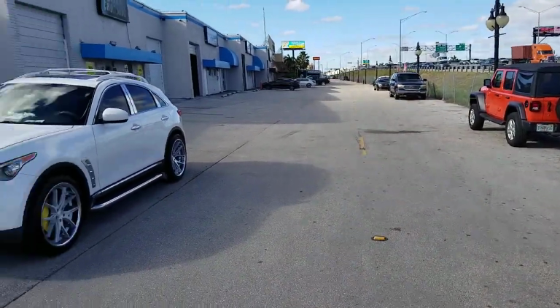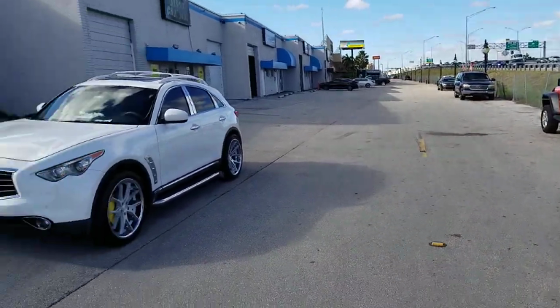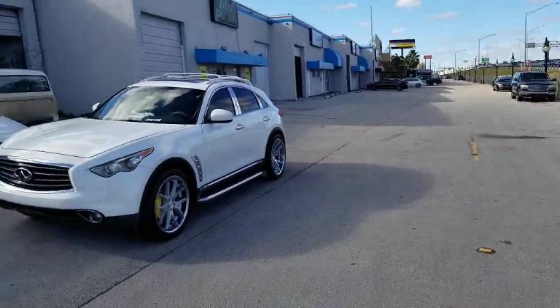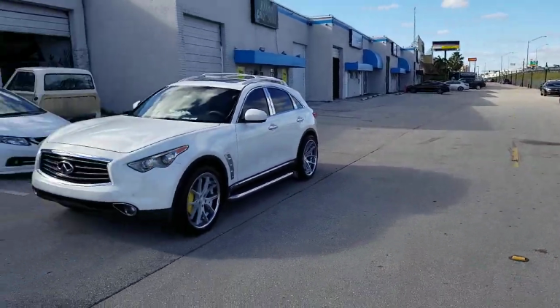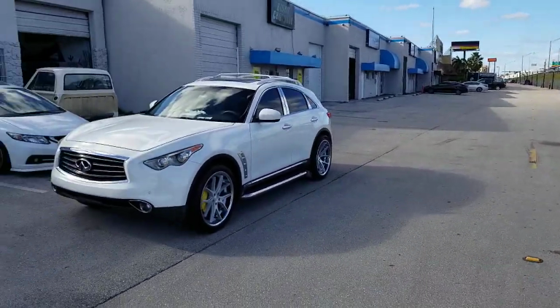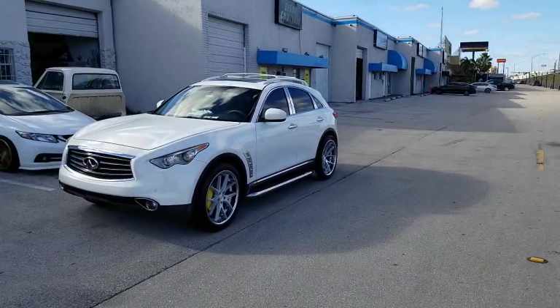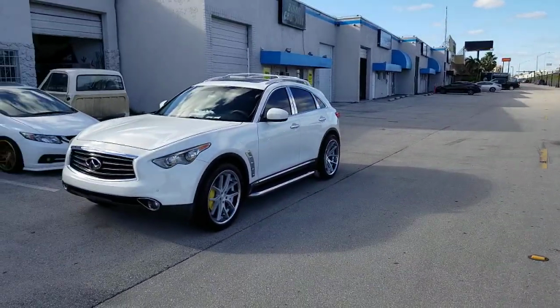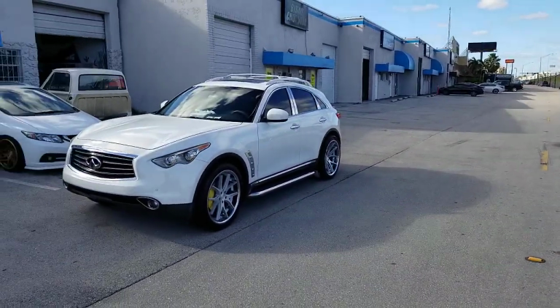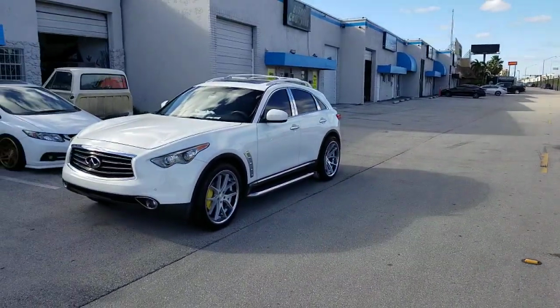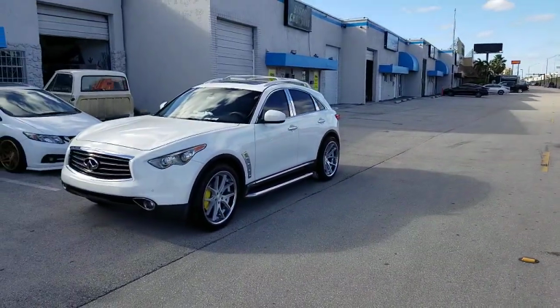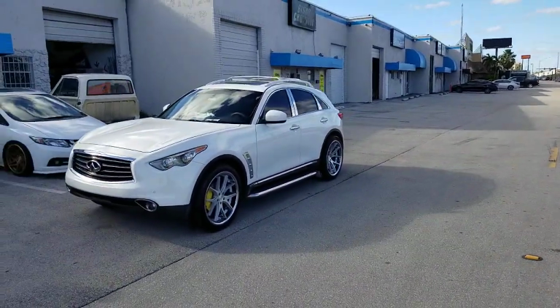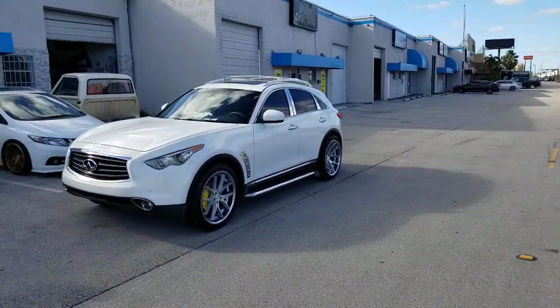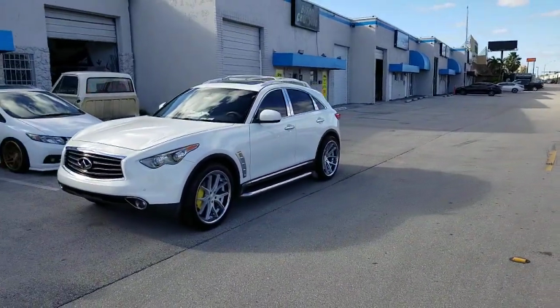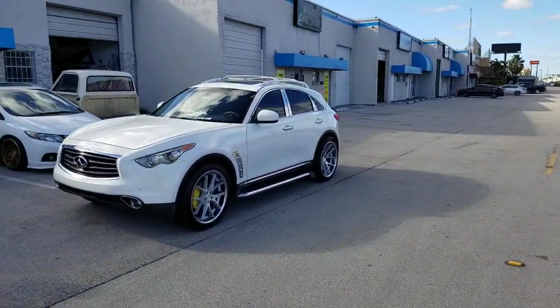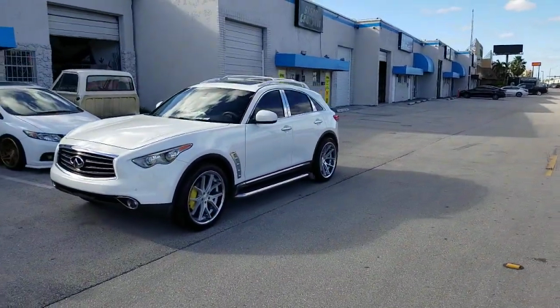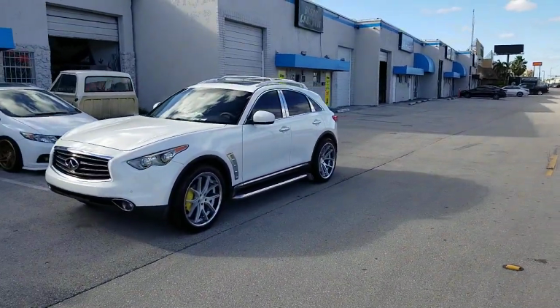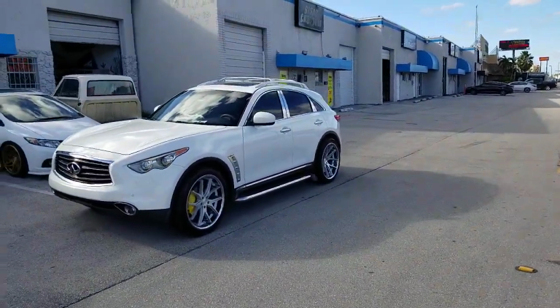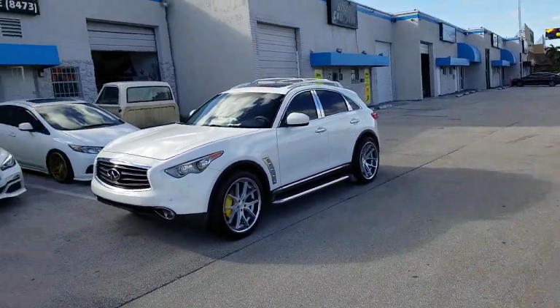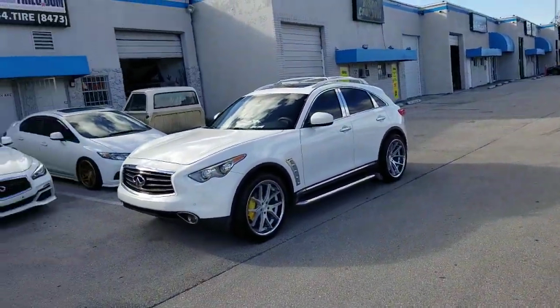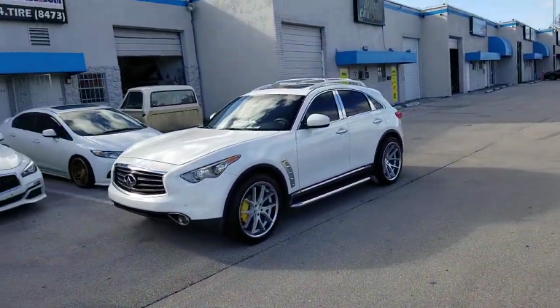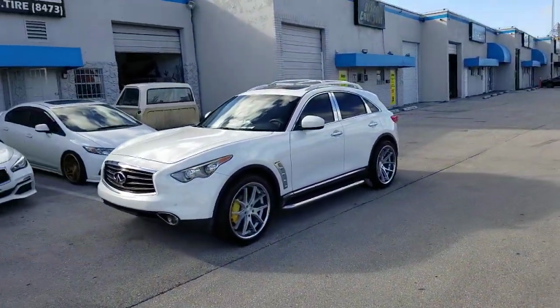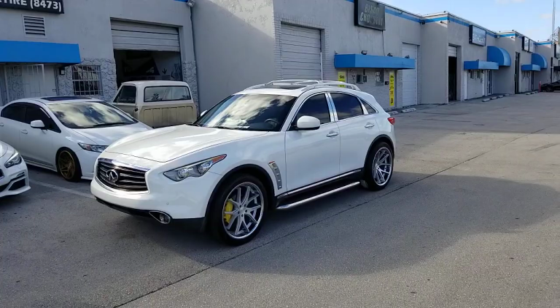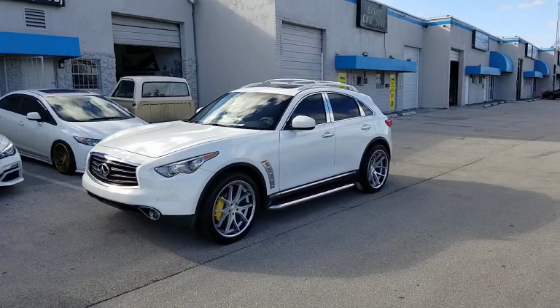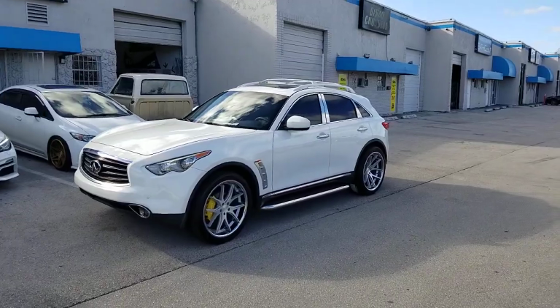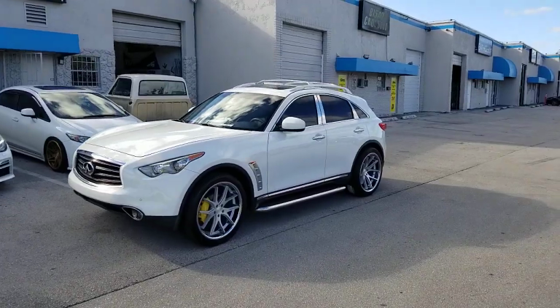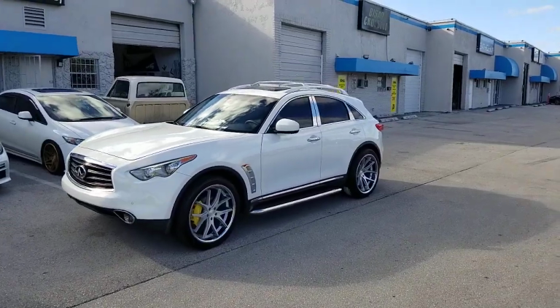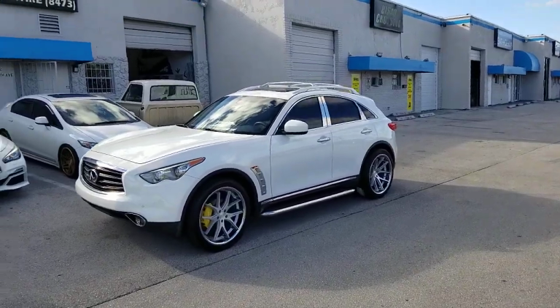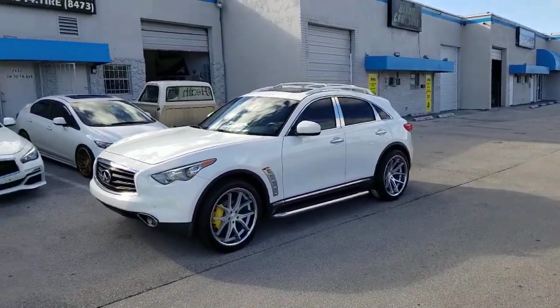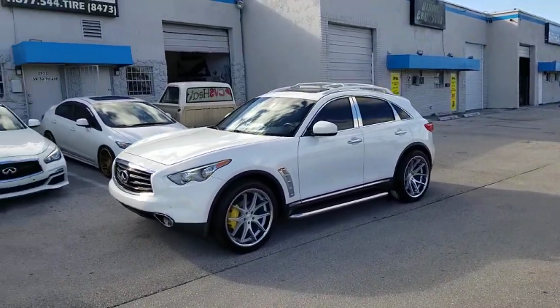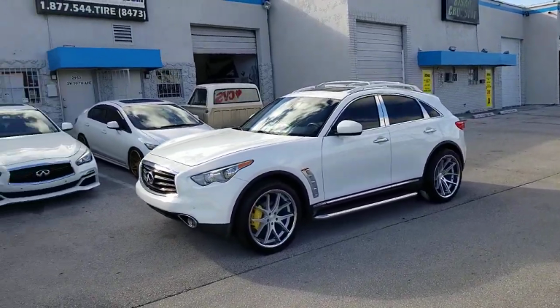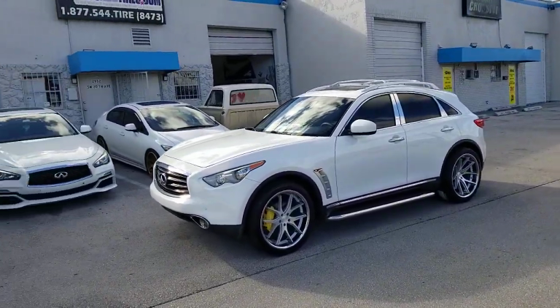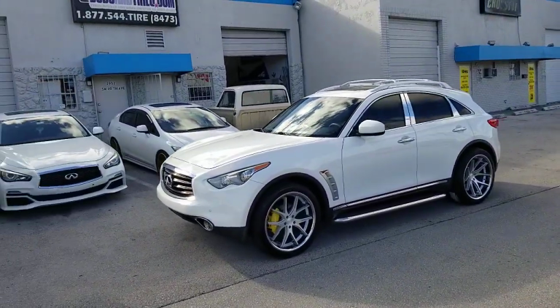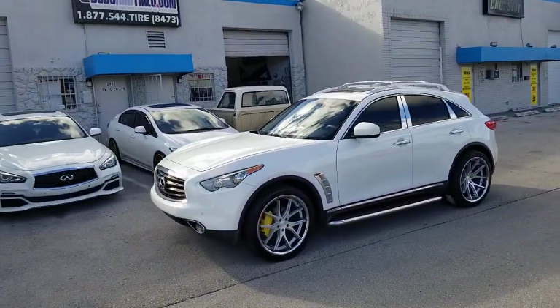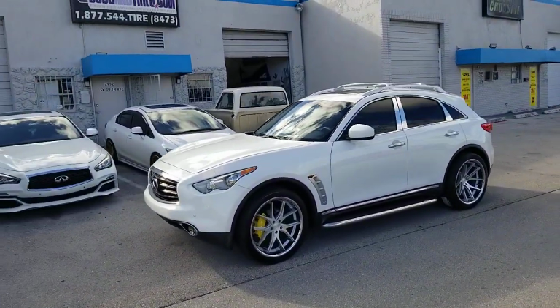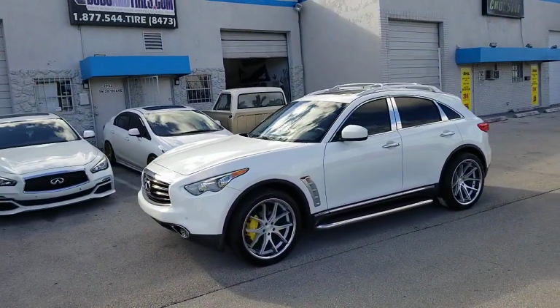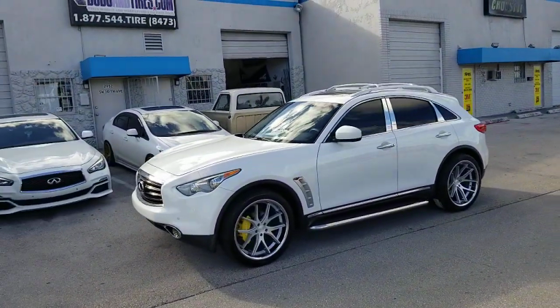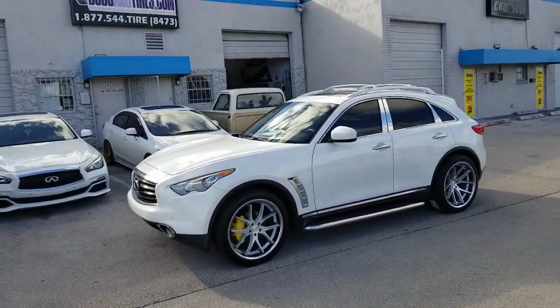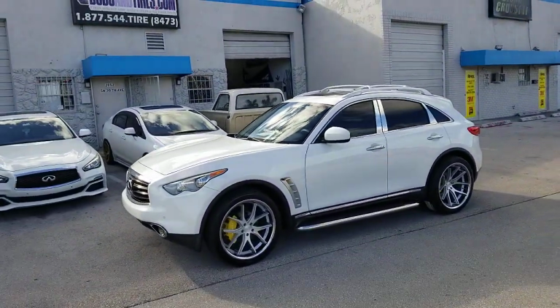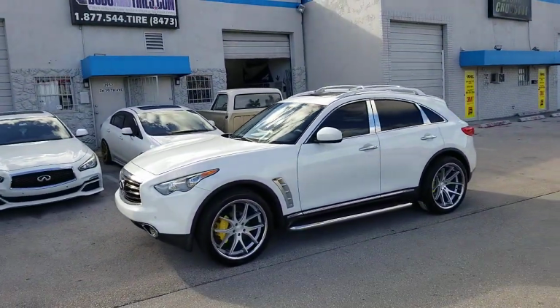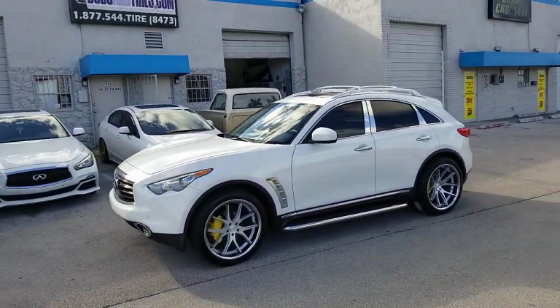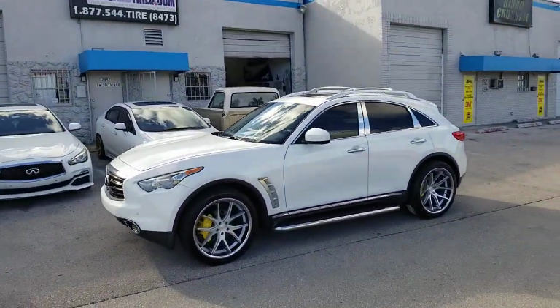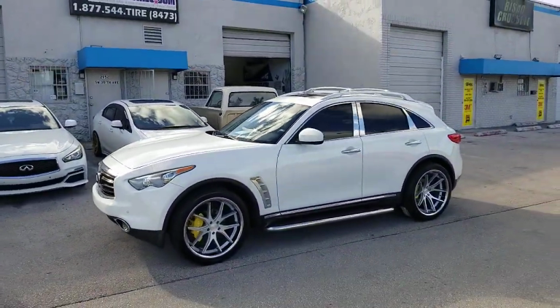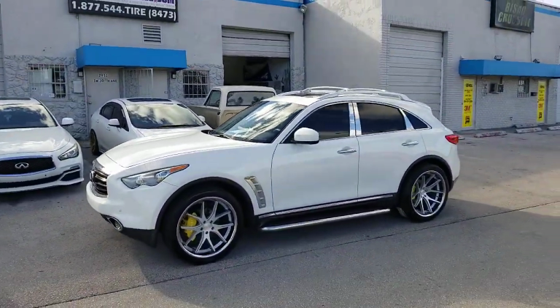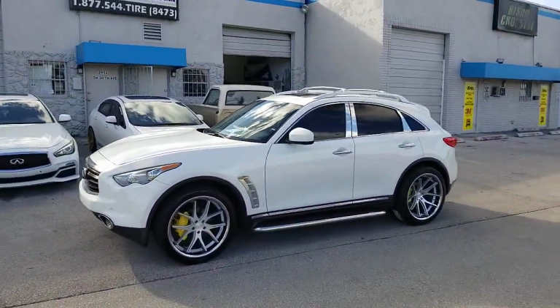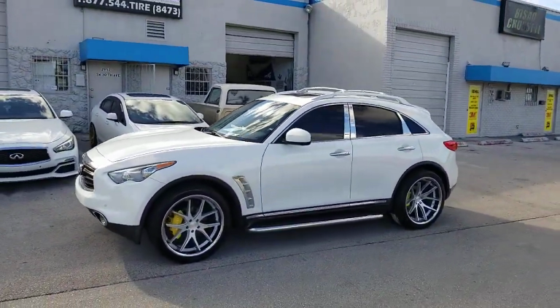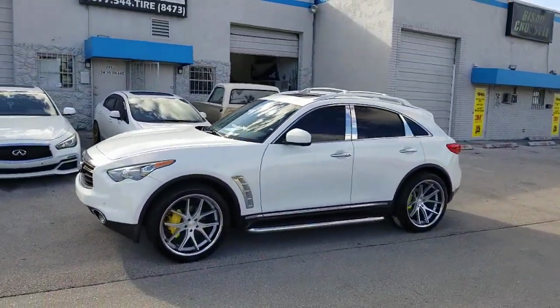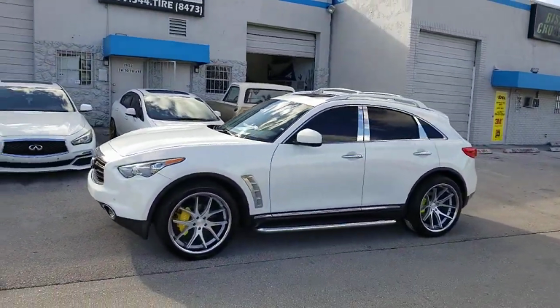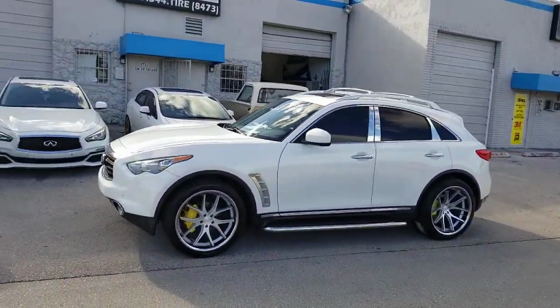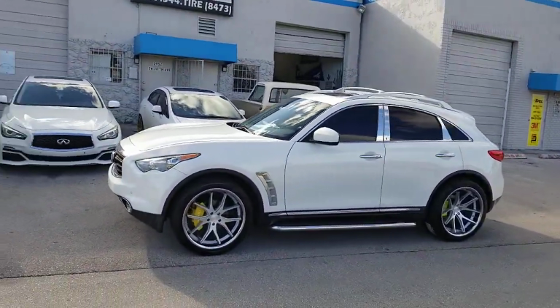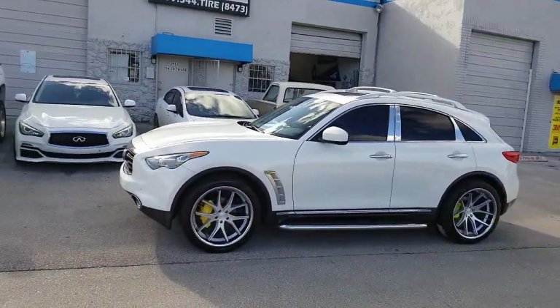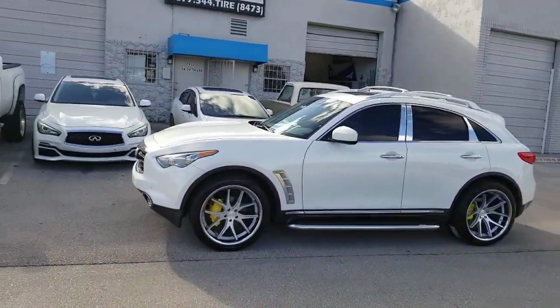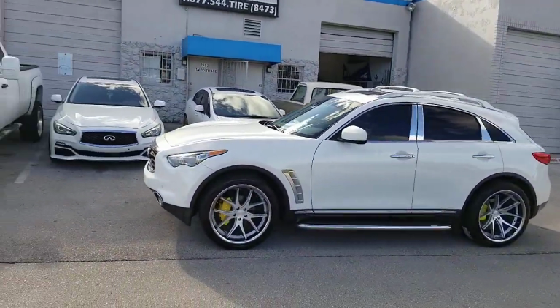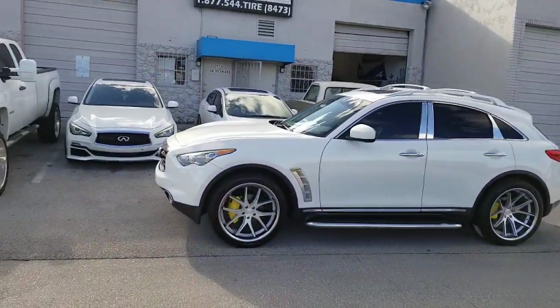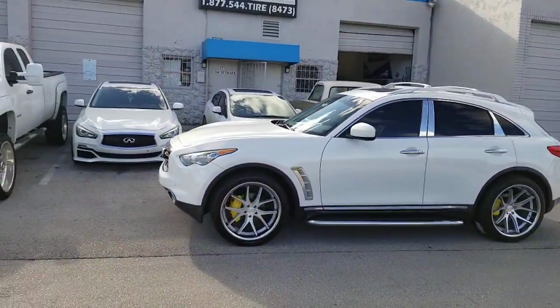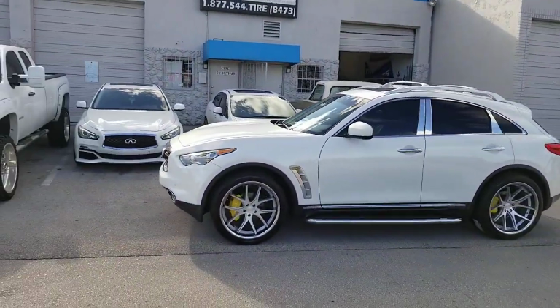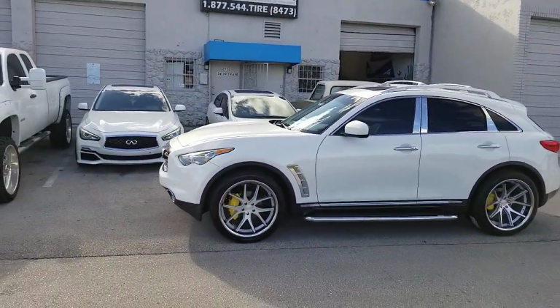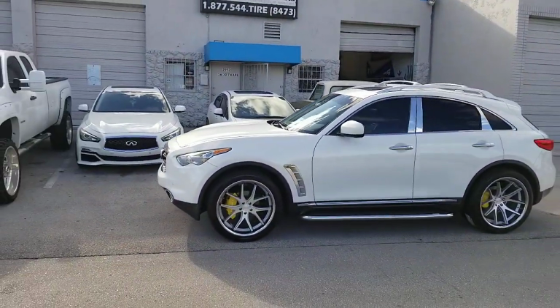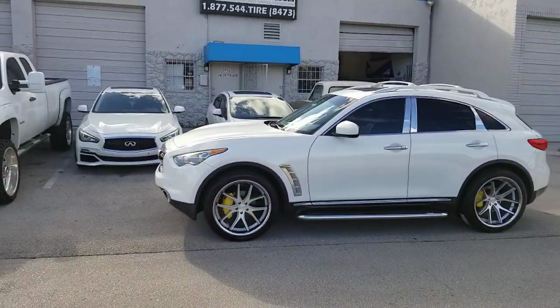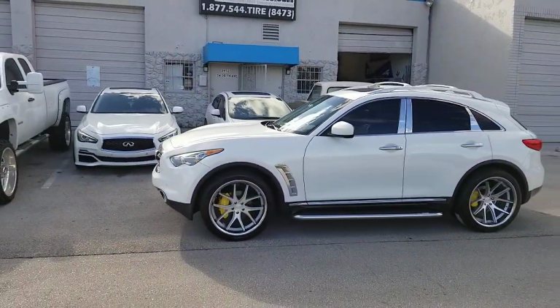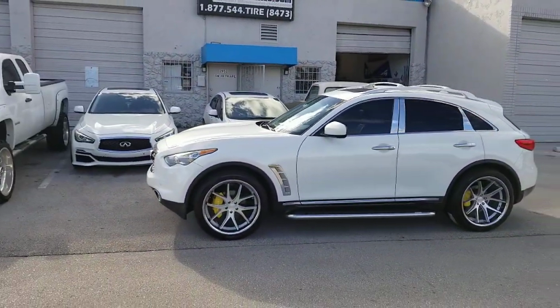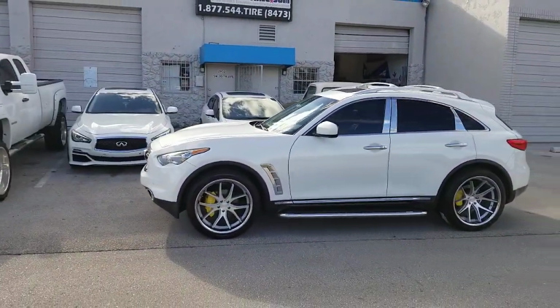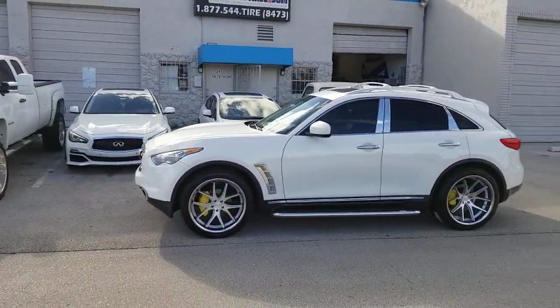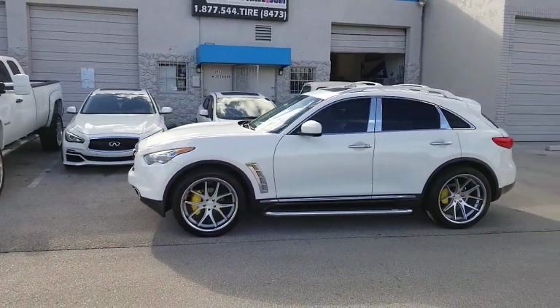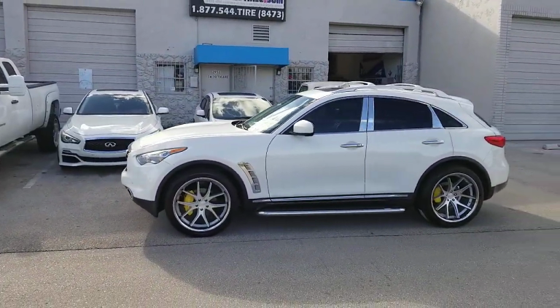I'm doing terrible with the camera today, so y'all can get me on YouTube. But you see the very deep concave in the back on the 11.